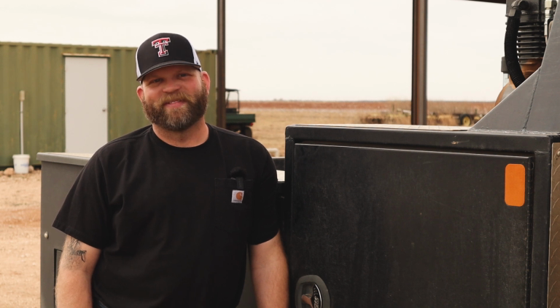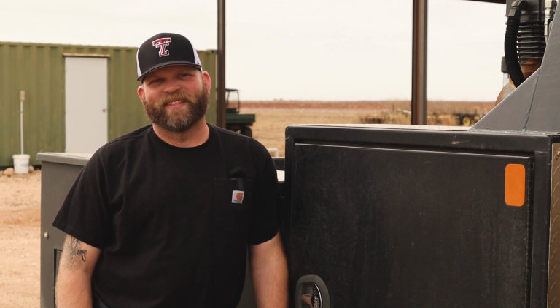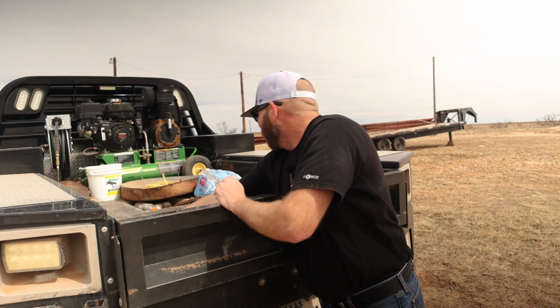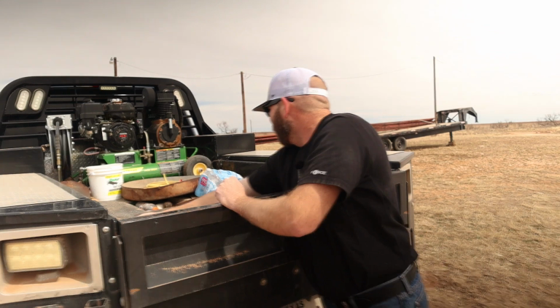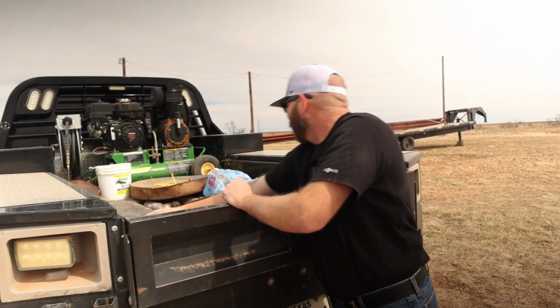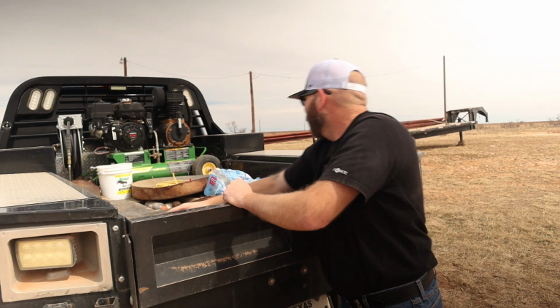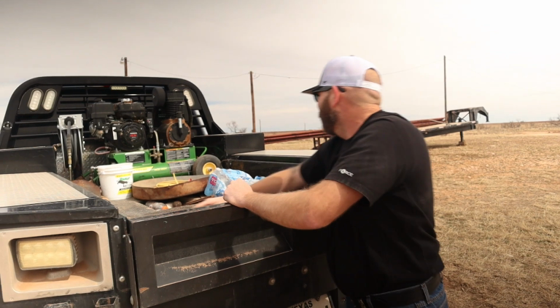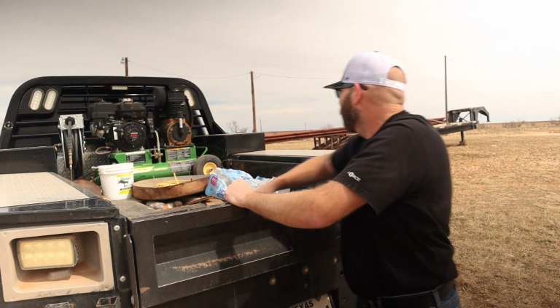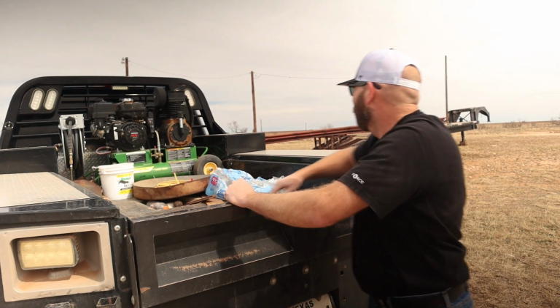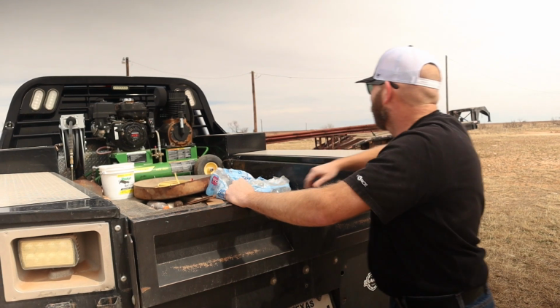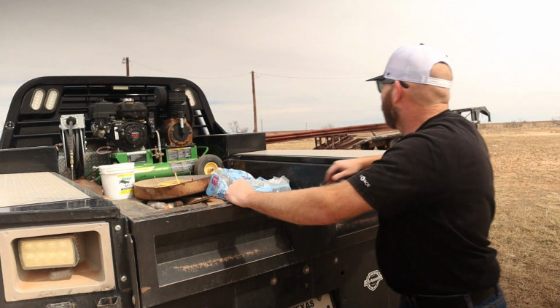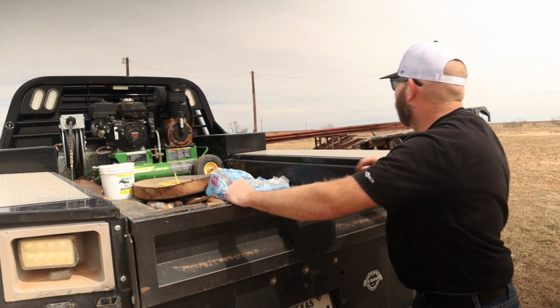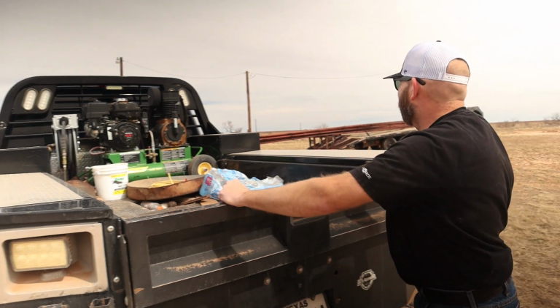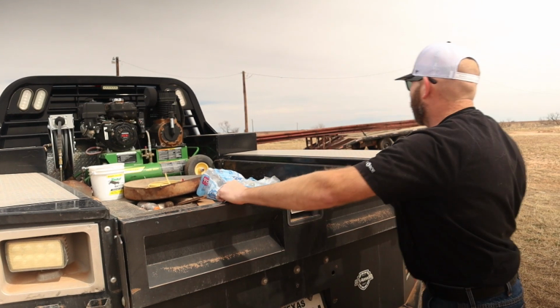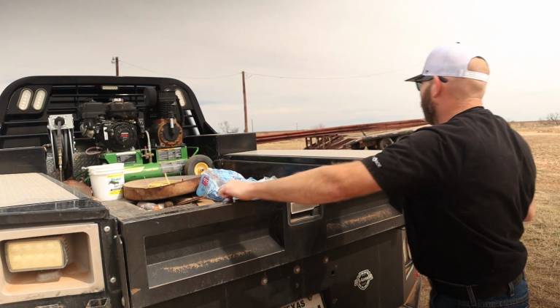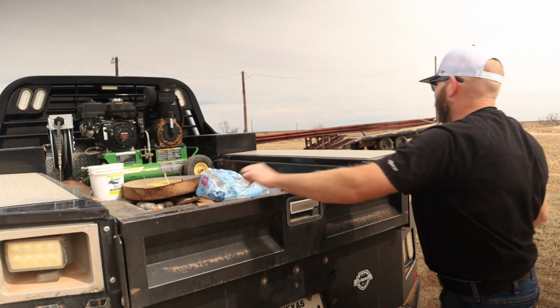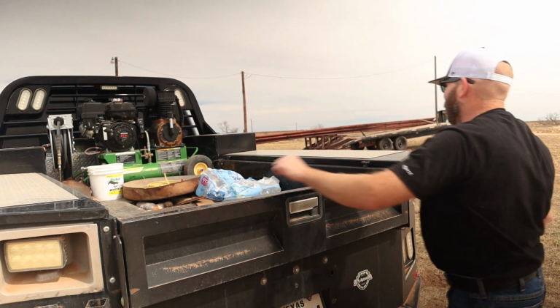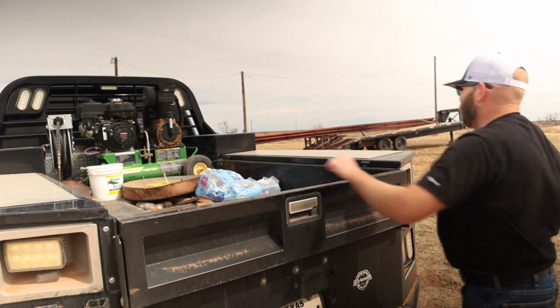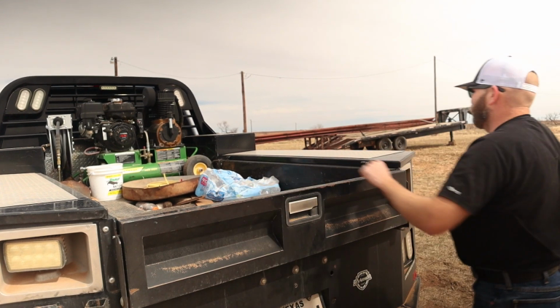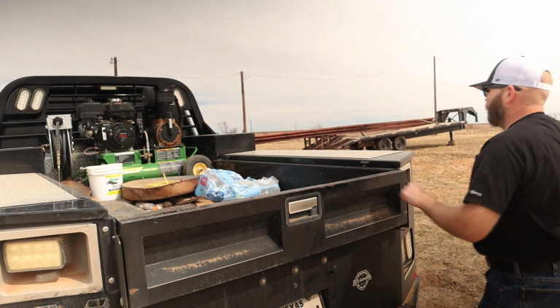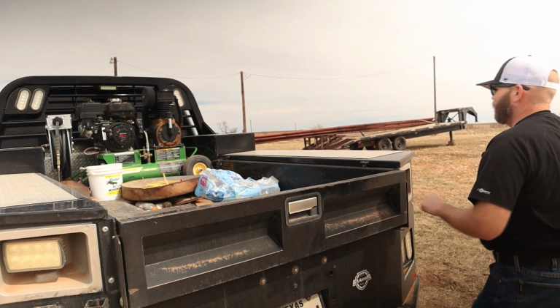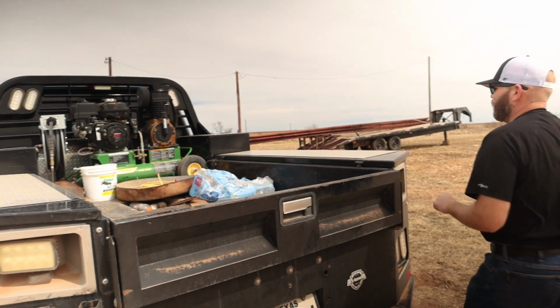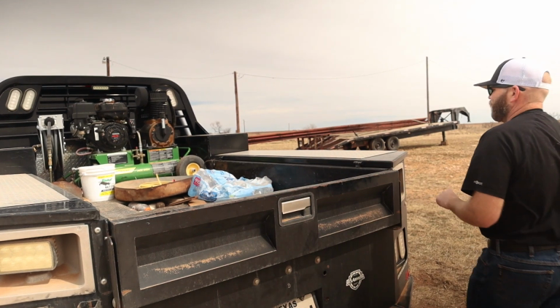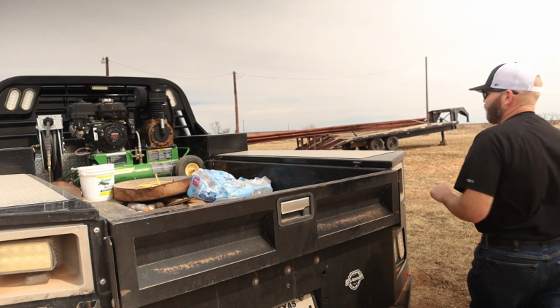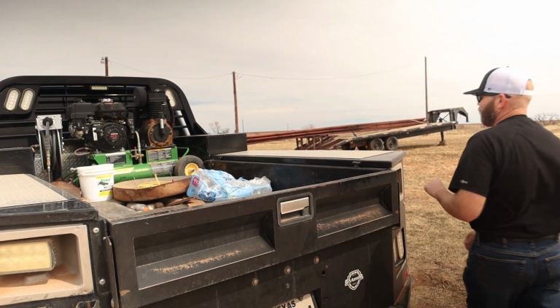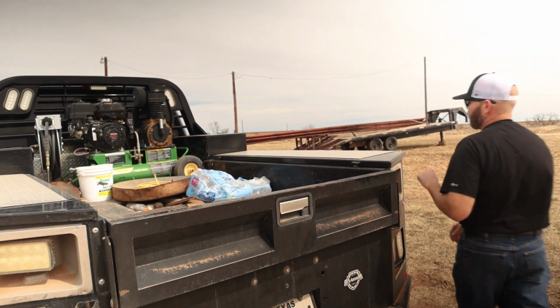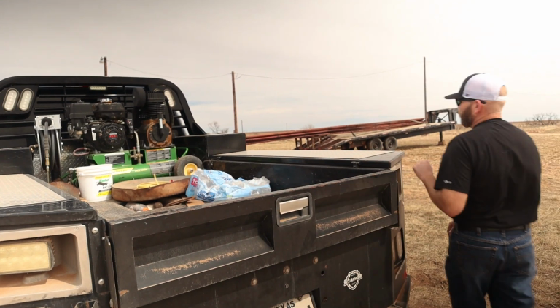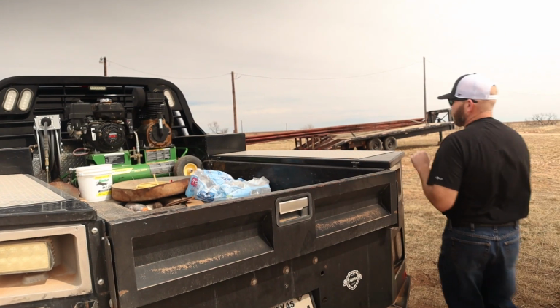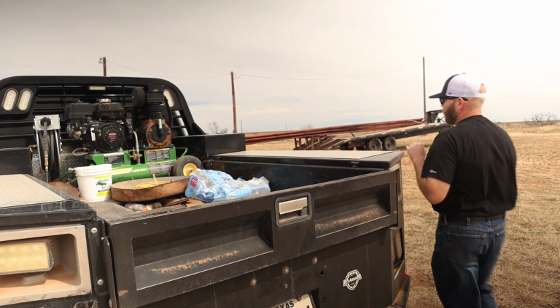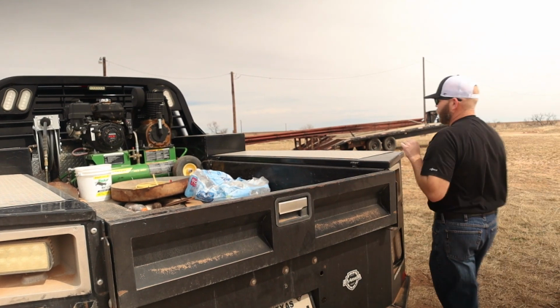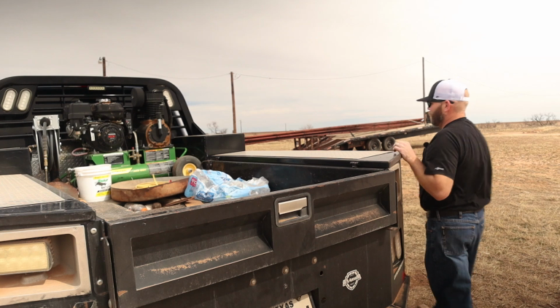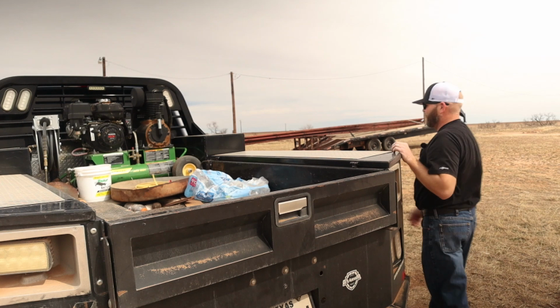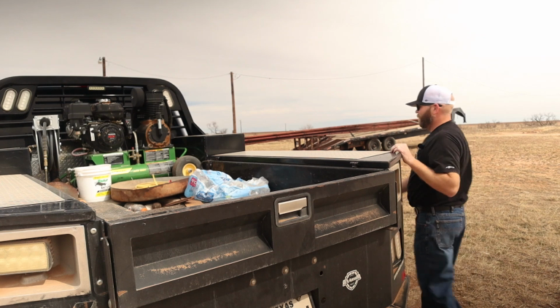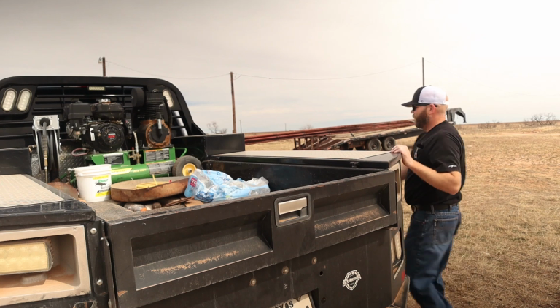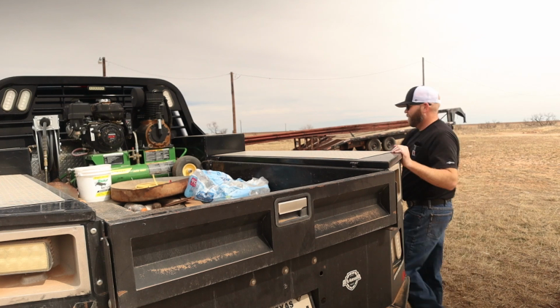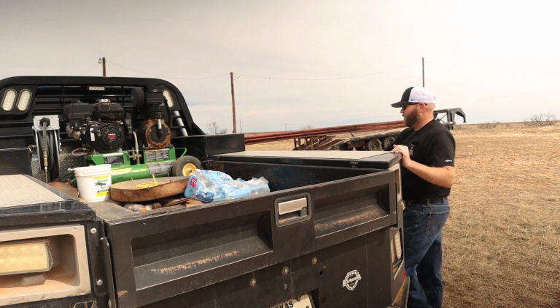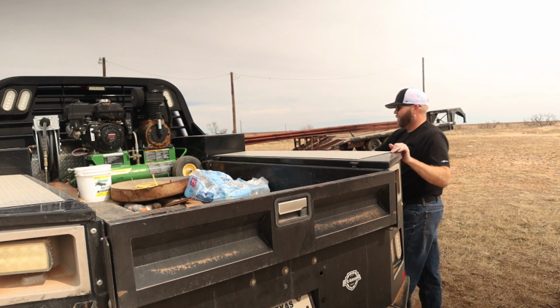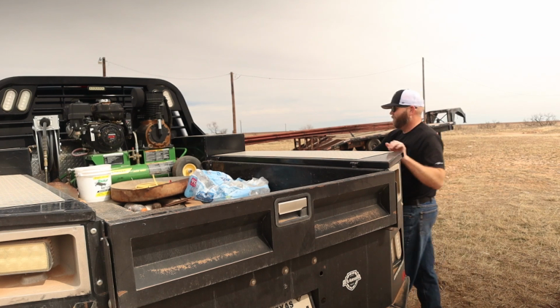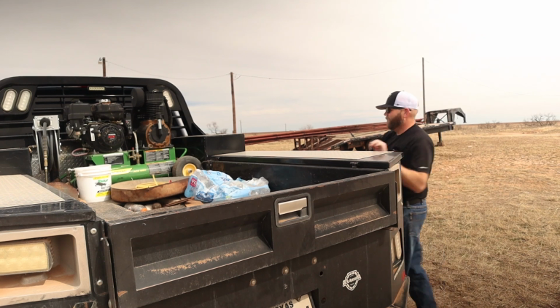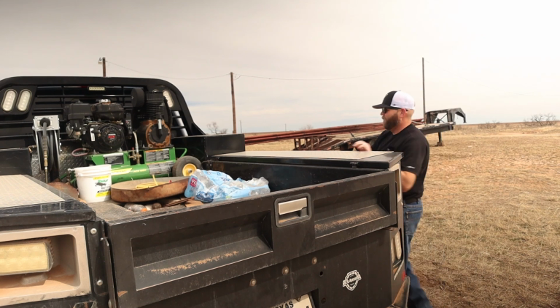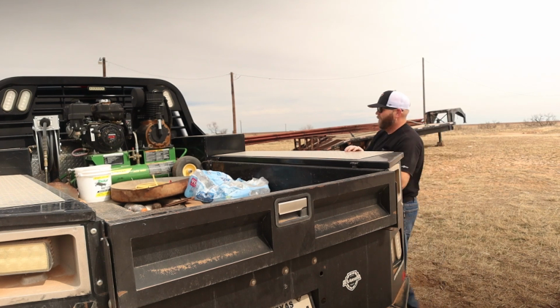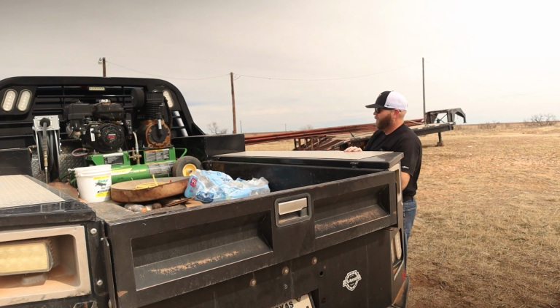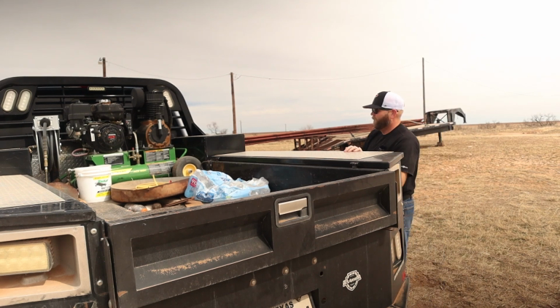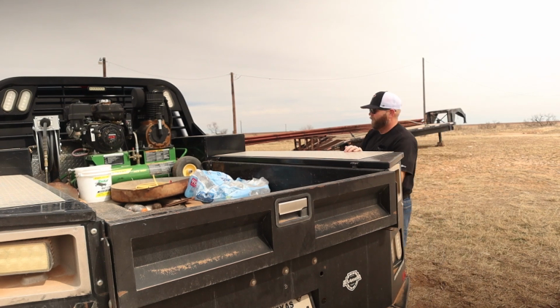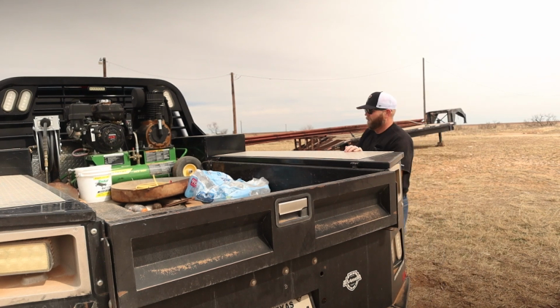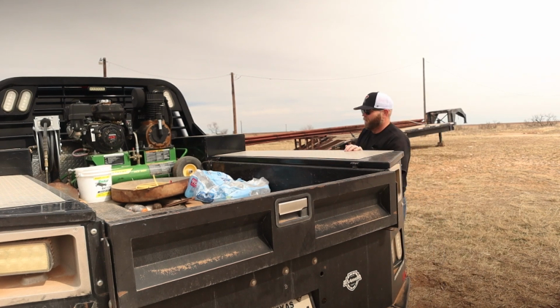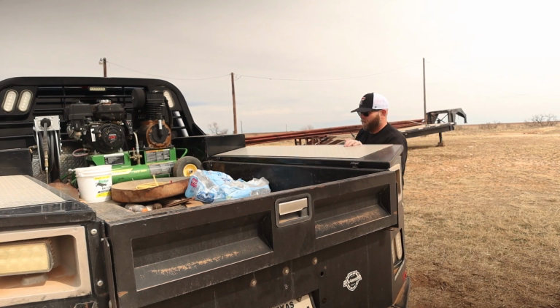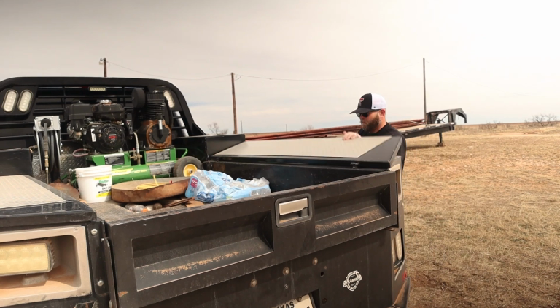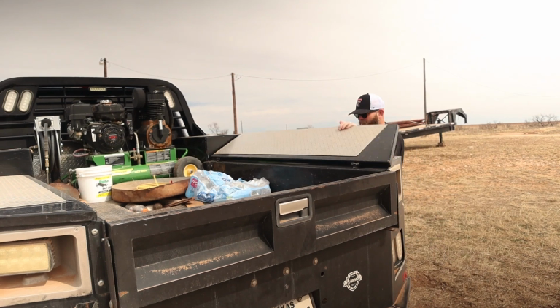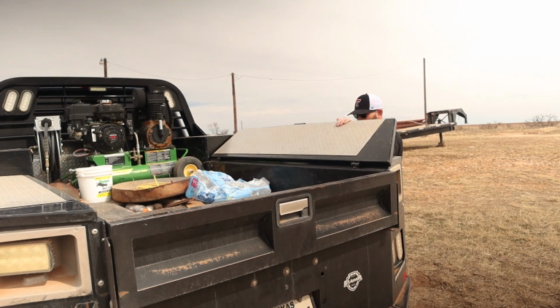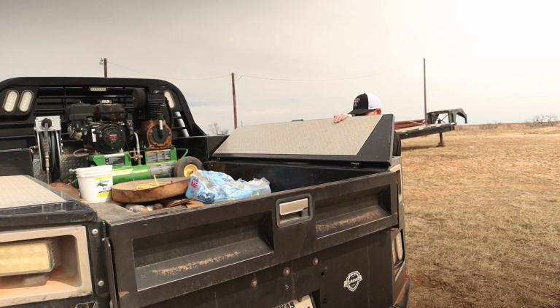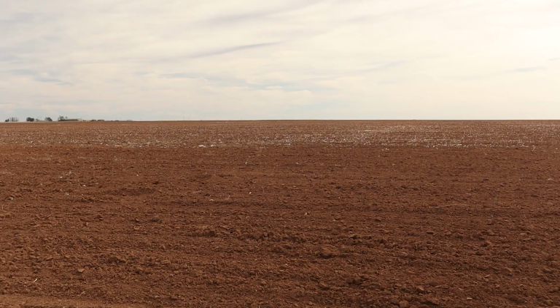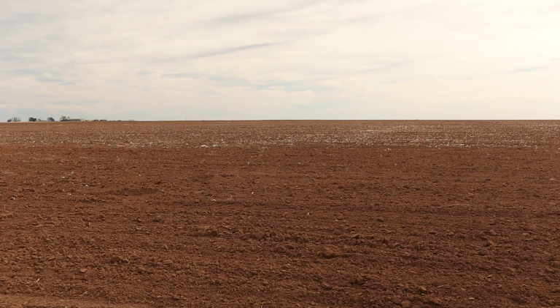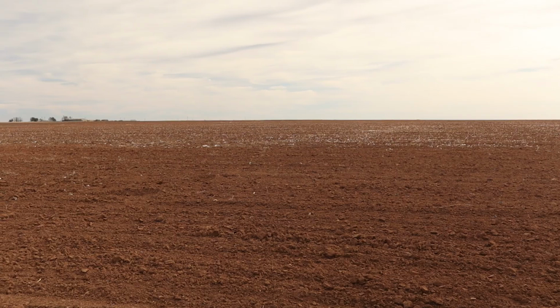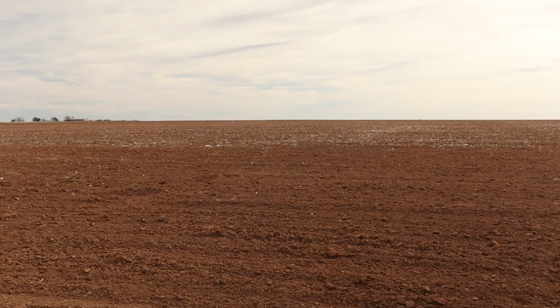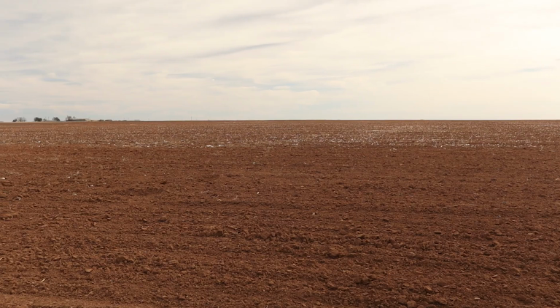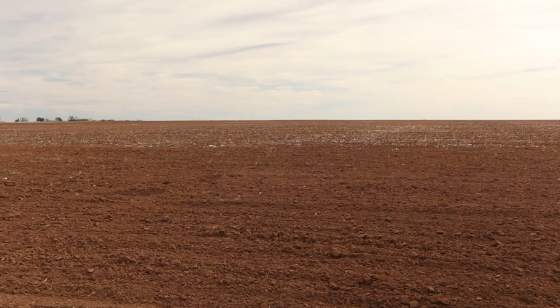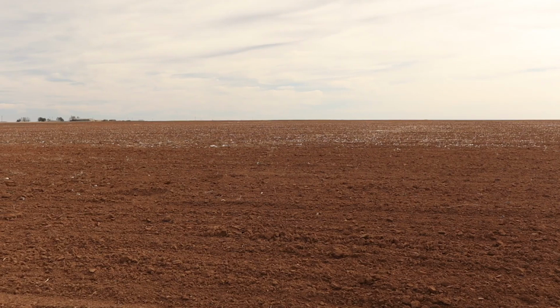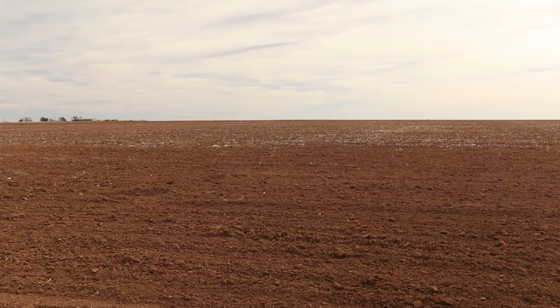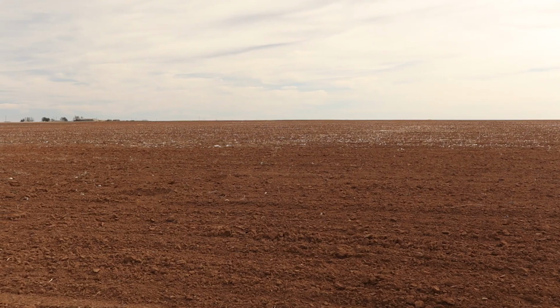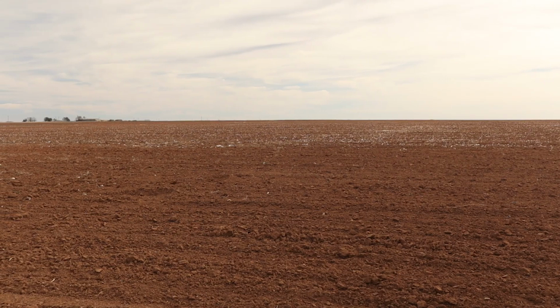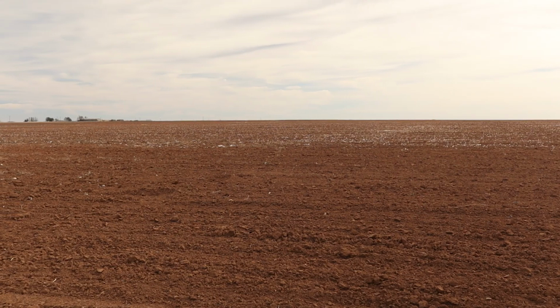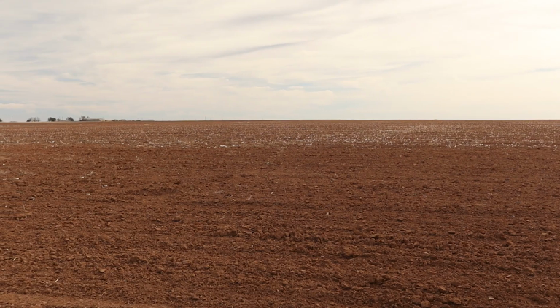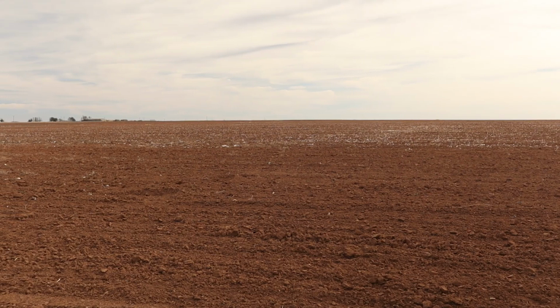Steve Norman is a cotton farmer in Garza County, Texas. He irrigates 2,500 acres in the Texas South Plains.